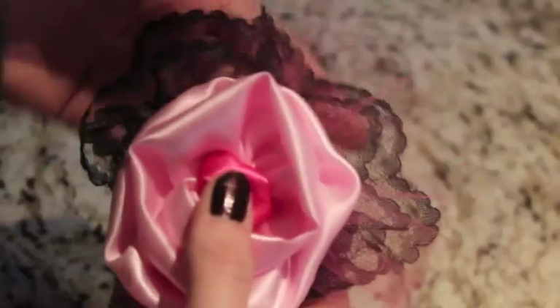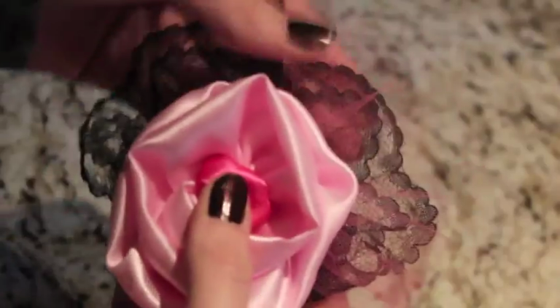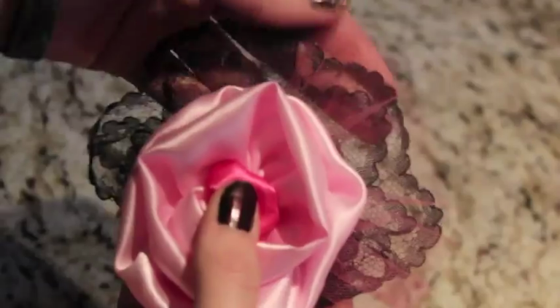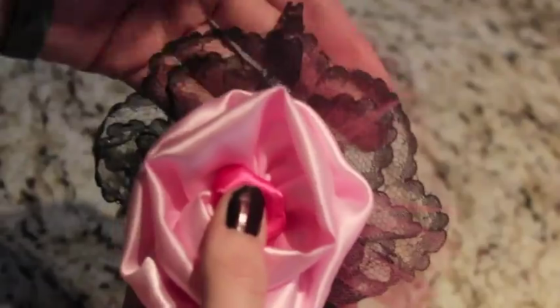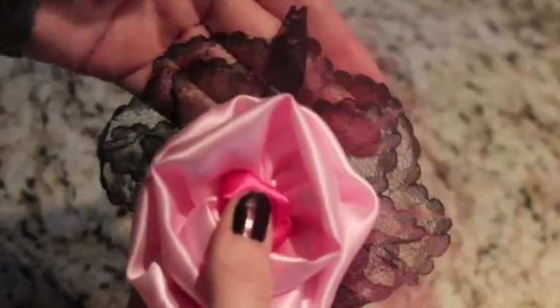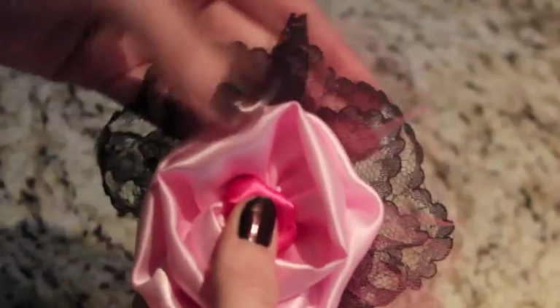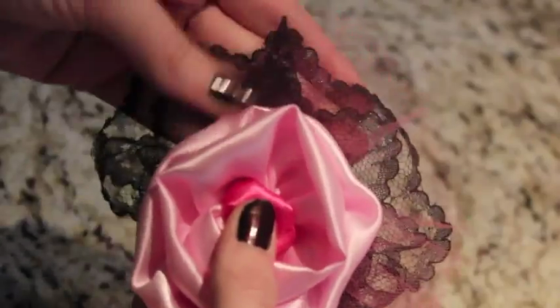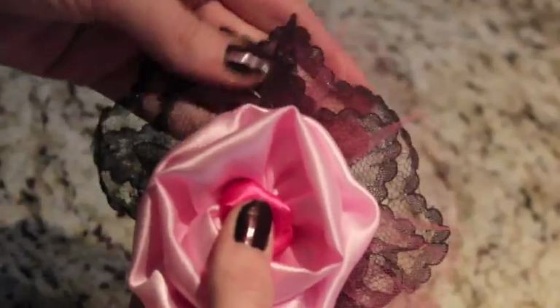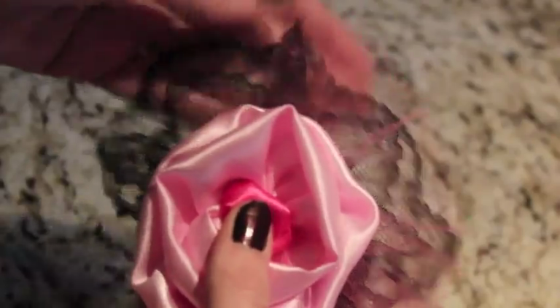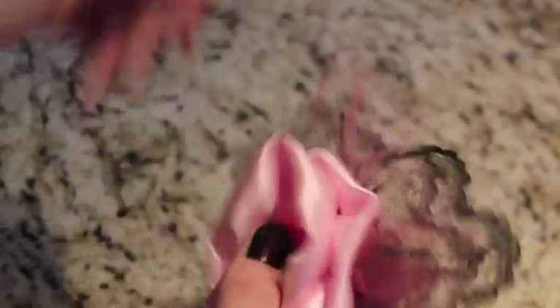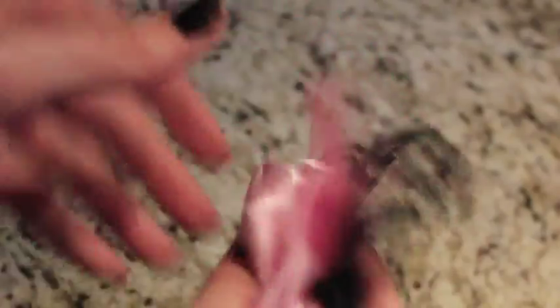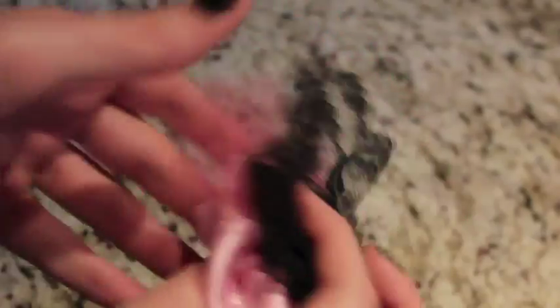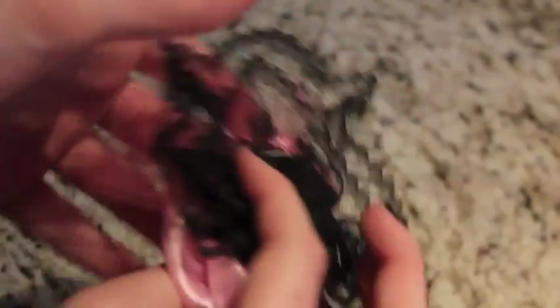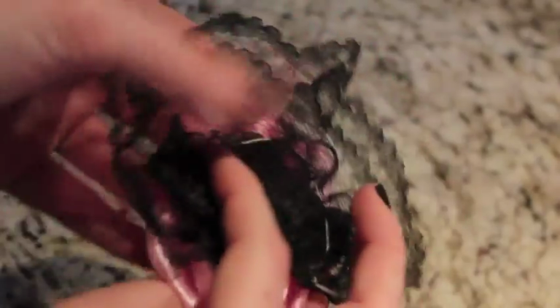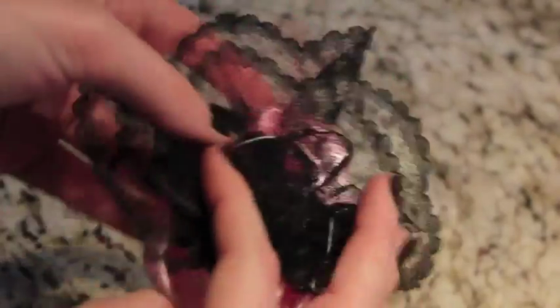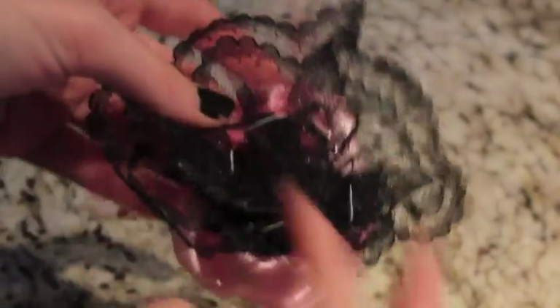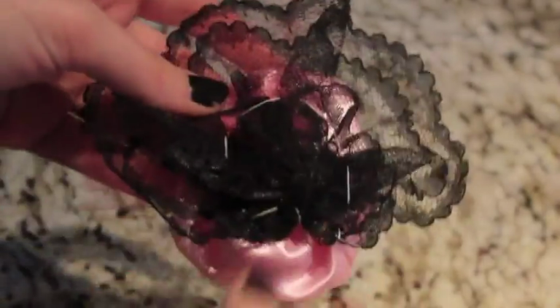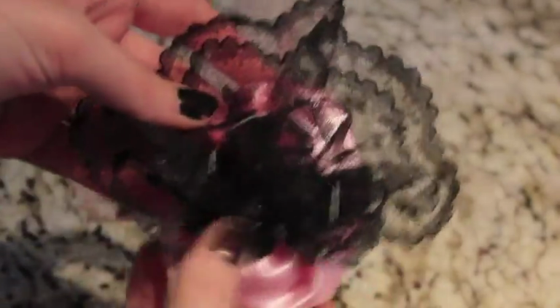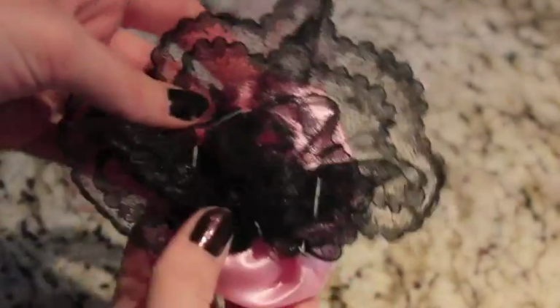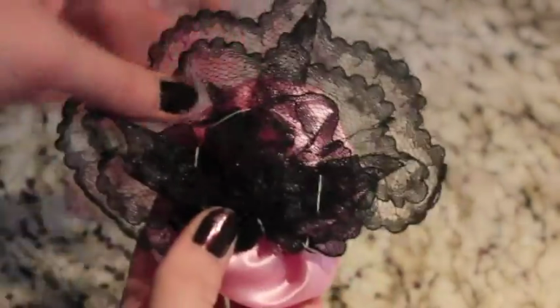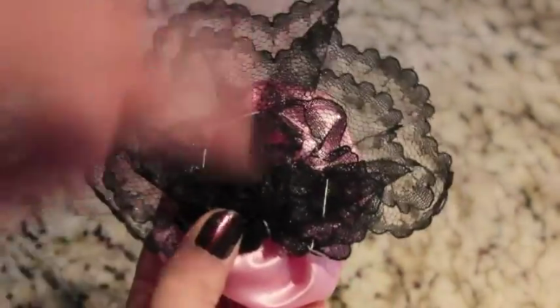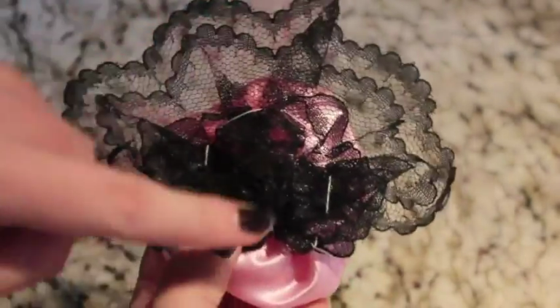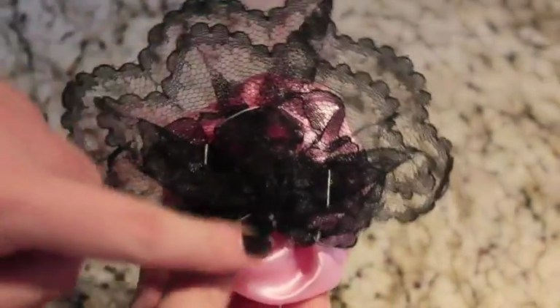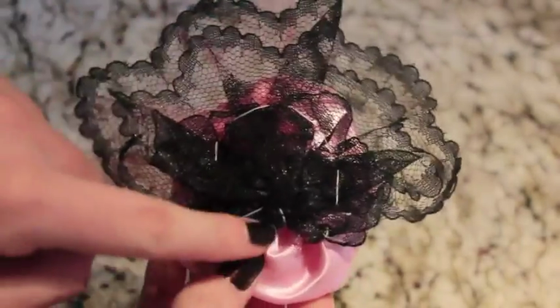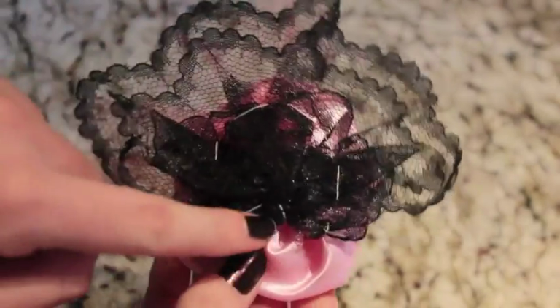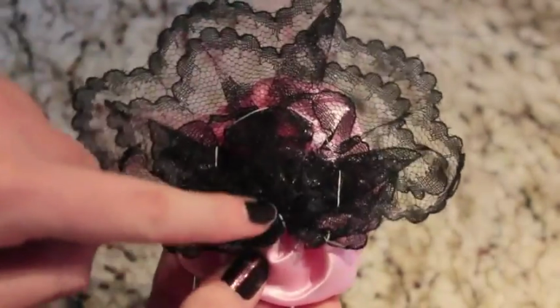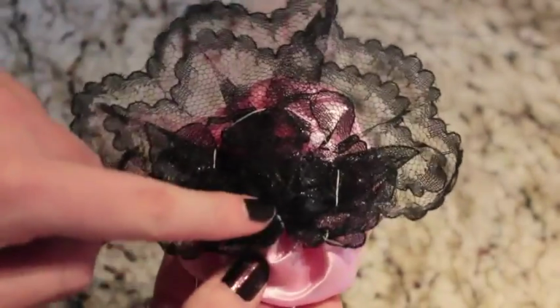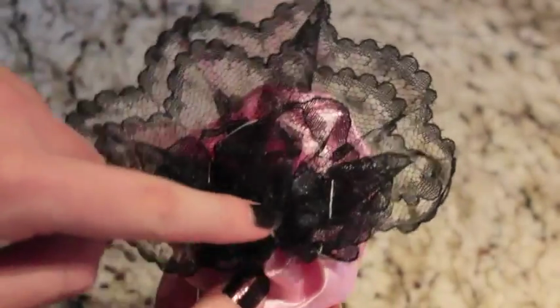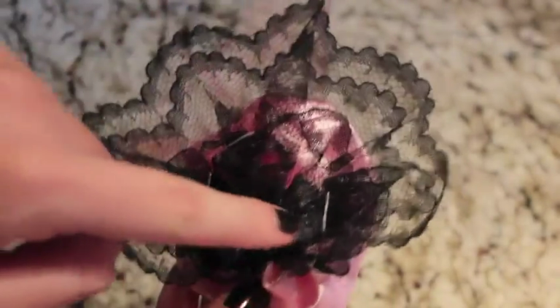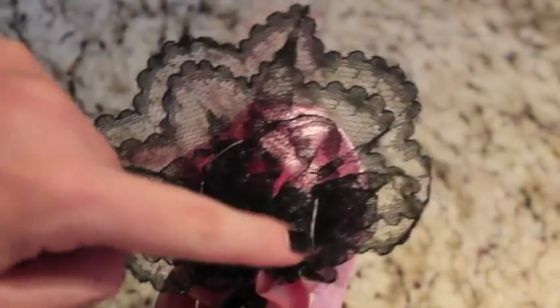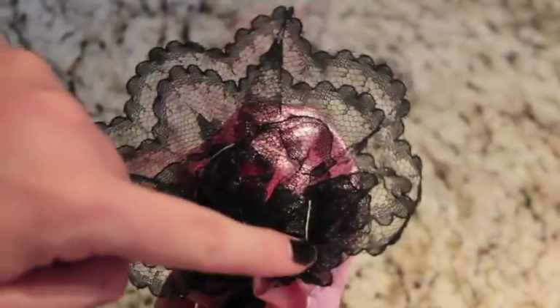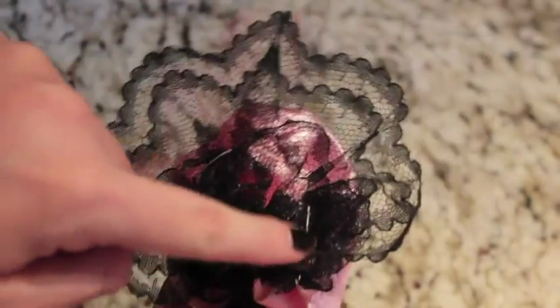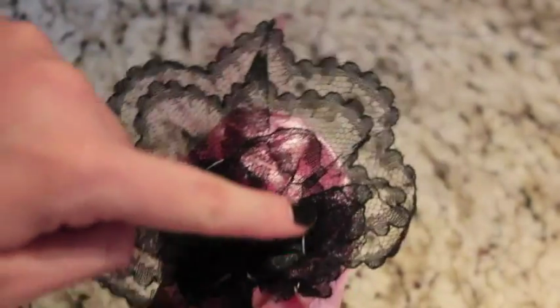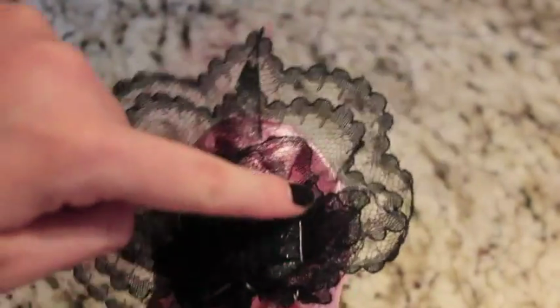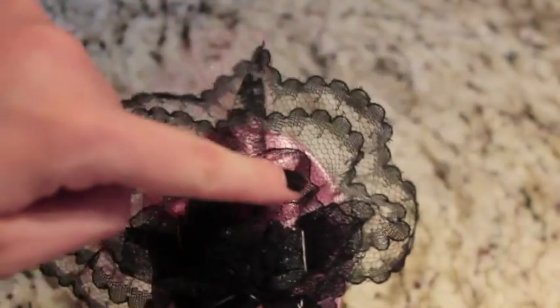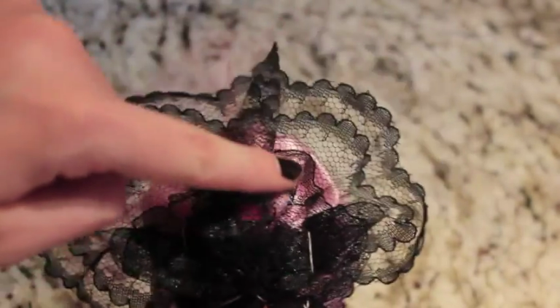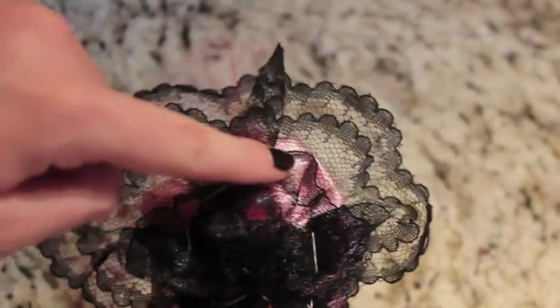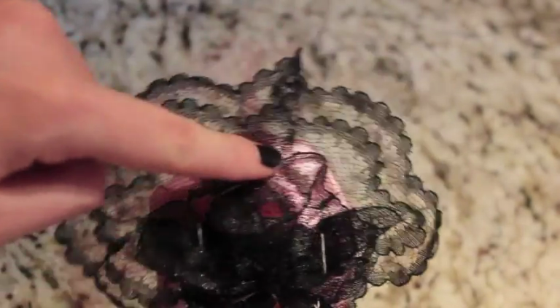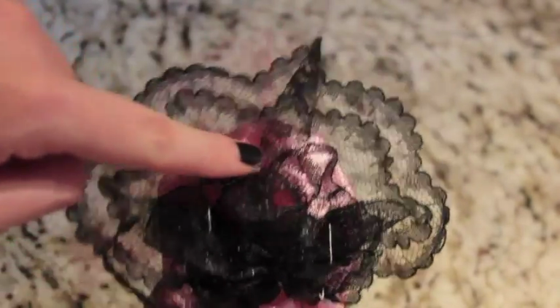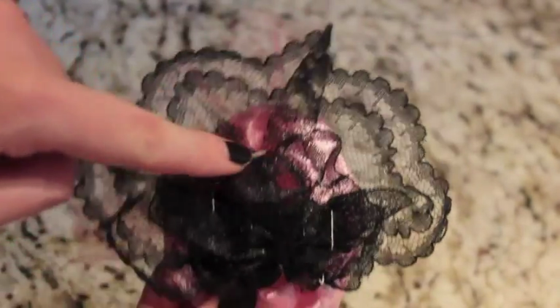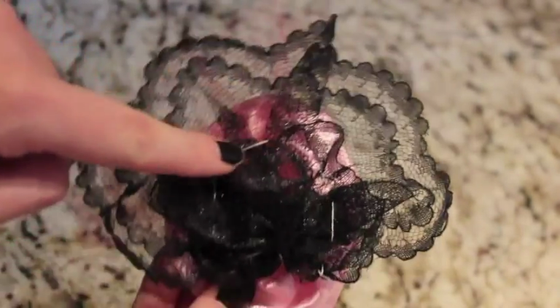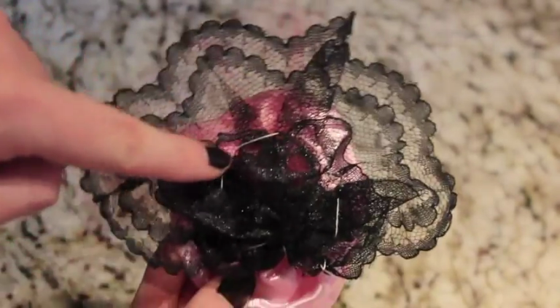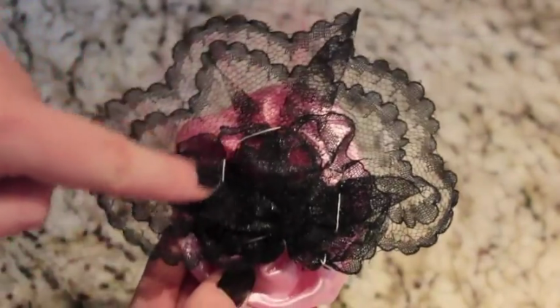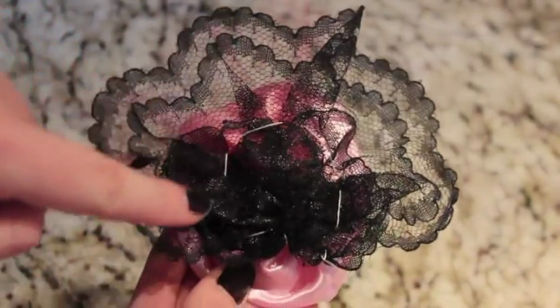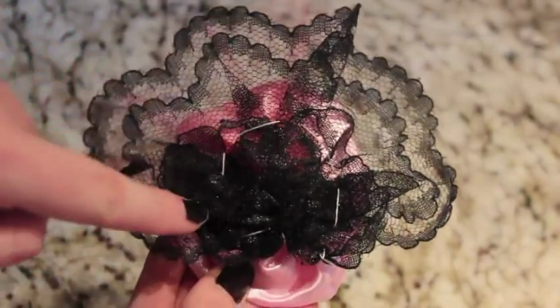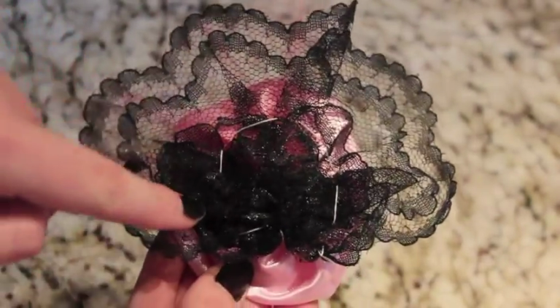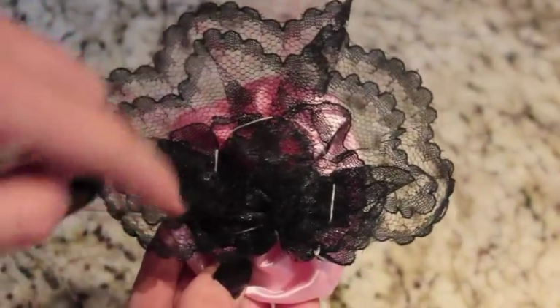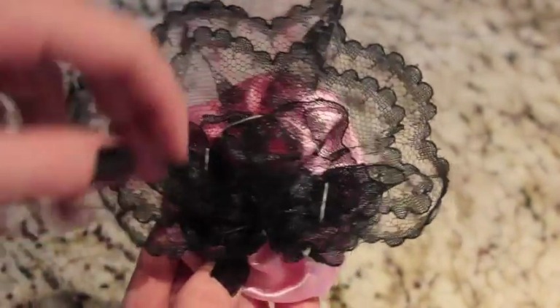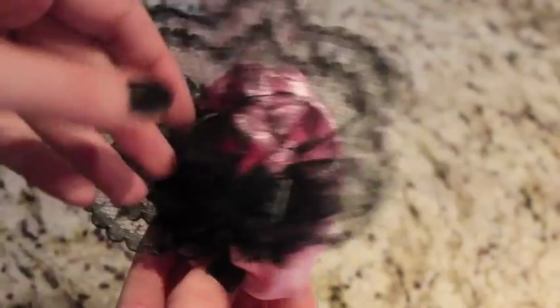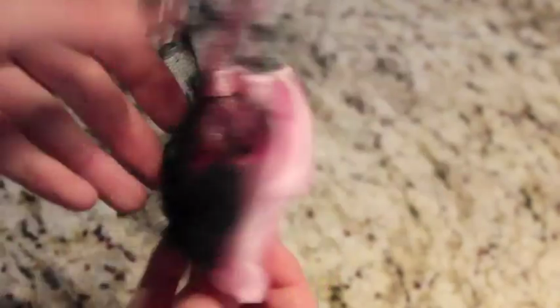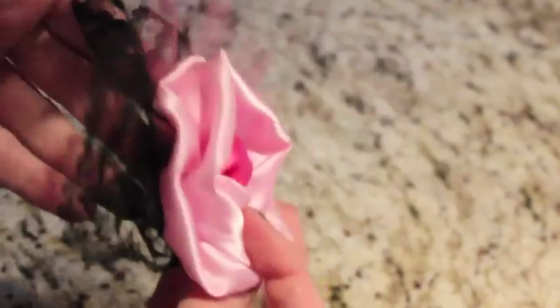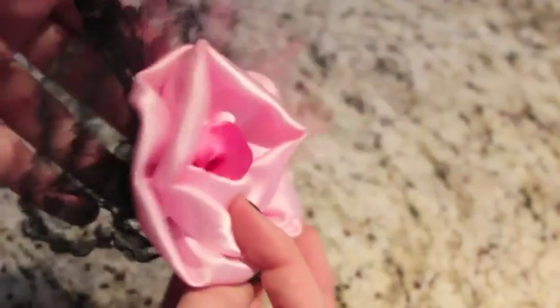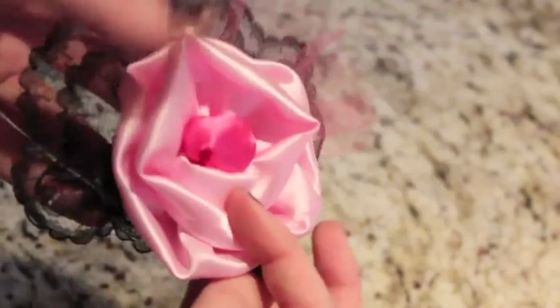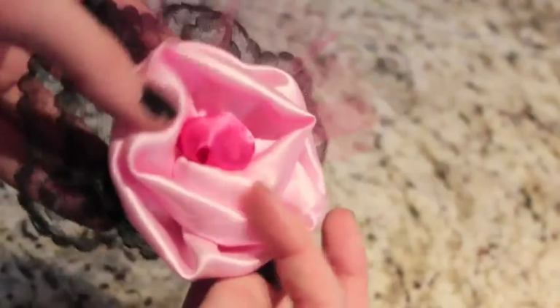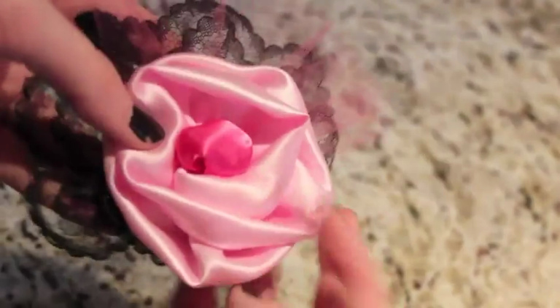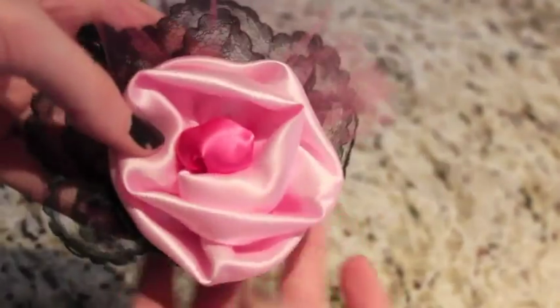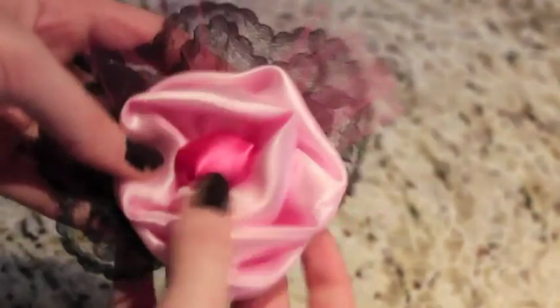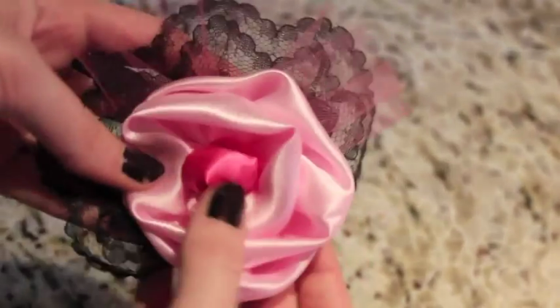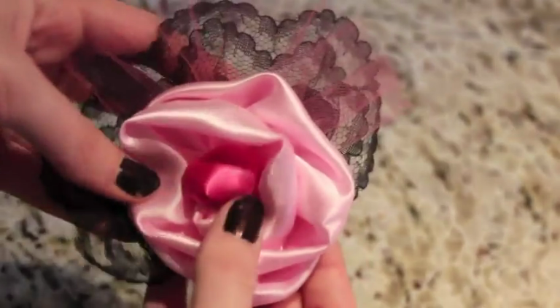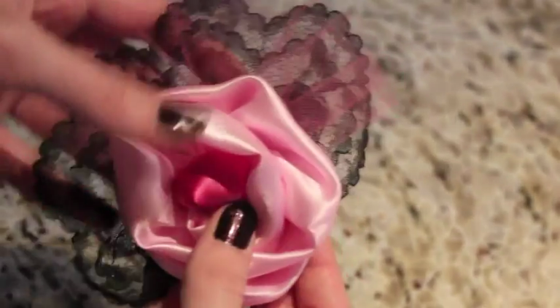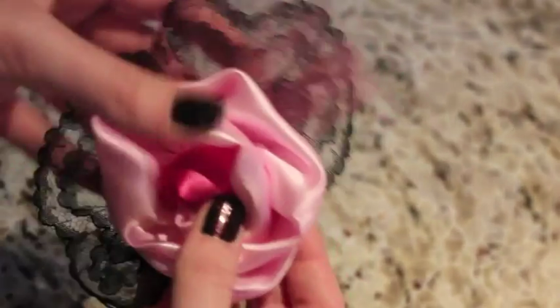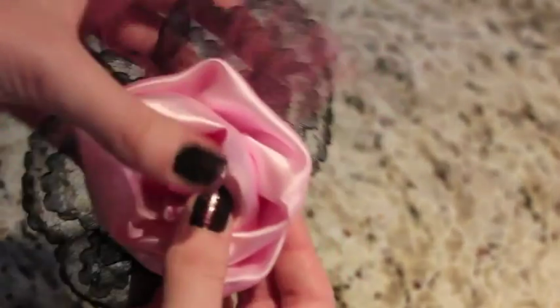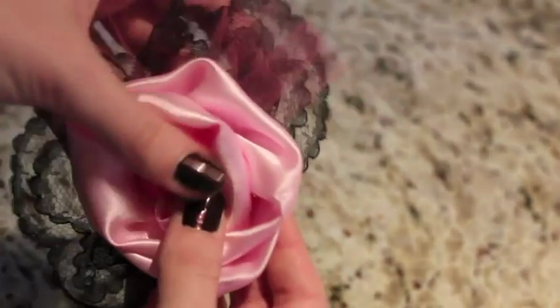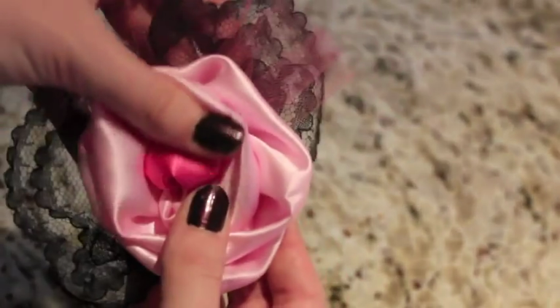I did the exact same thing with the lace, only this time I tacked it on really securely around the entire outside of the rose.